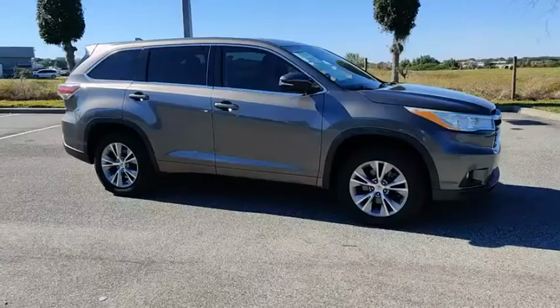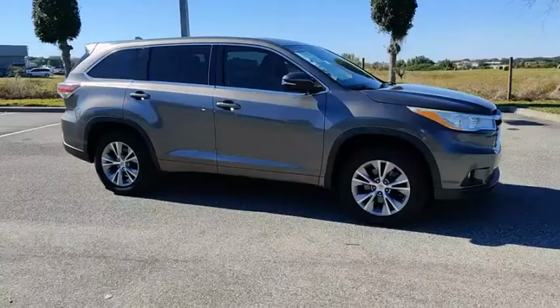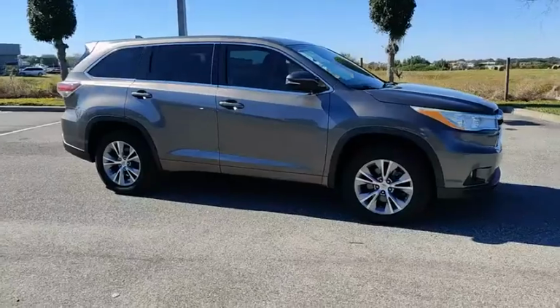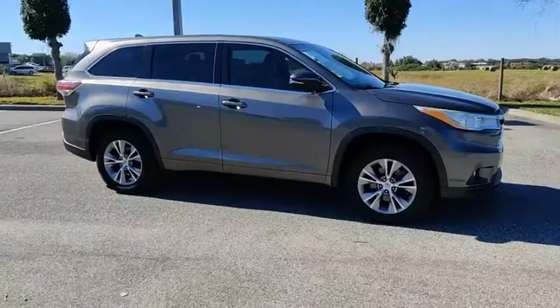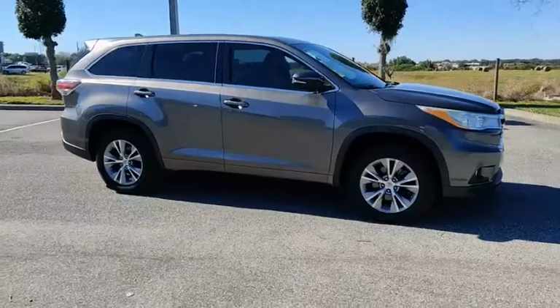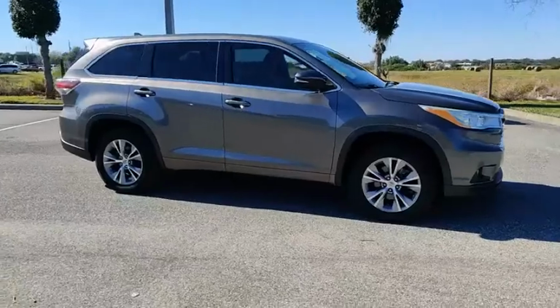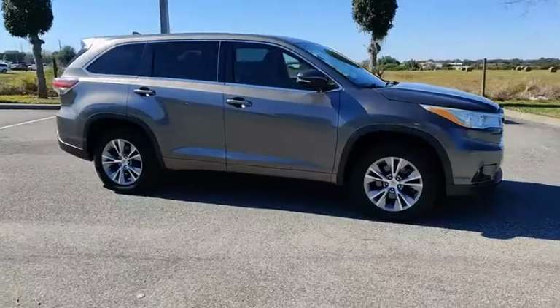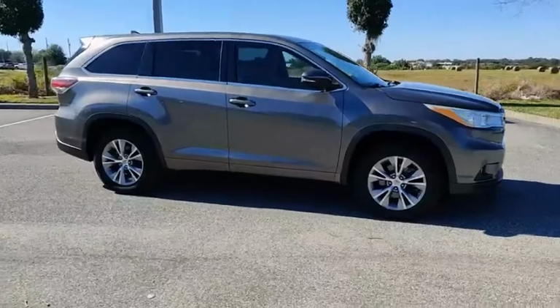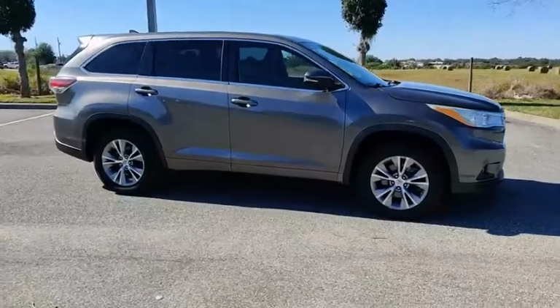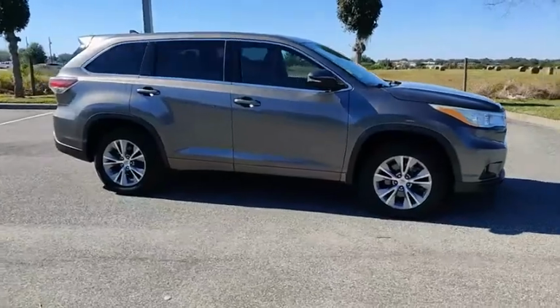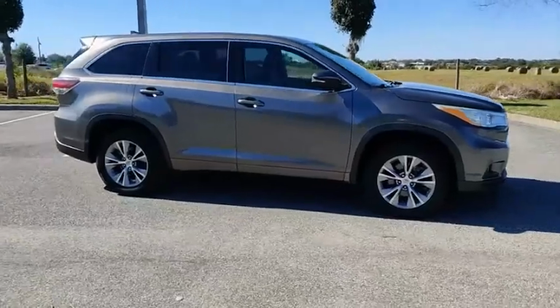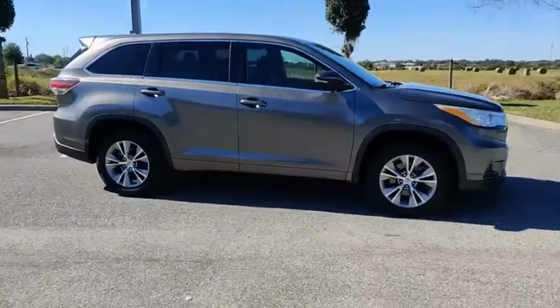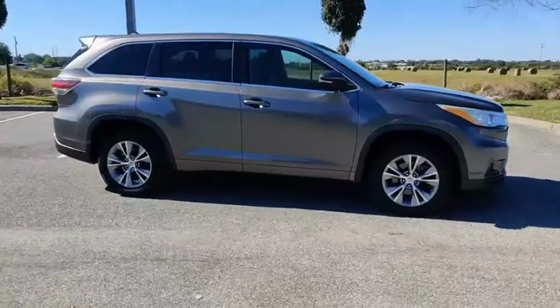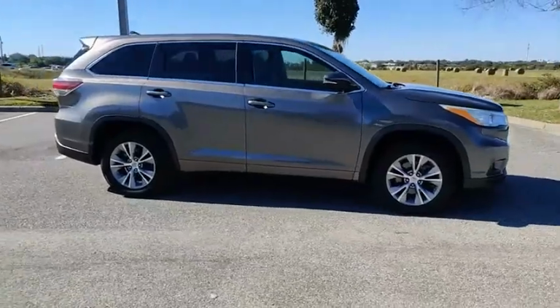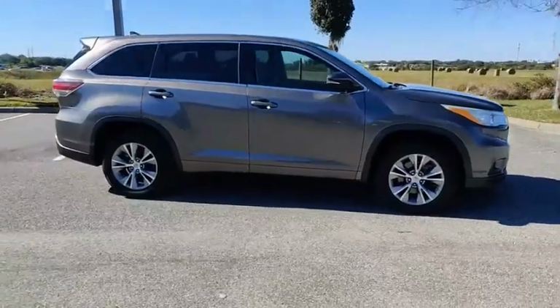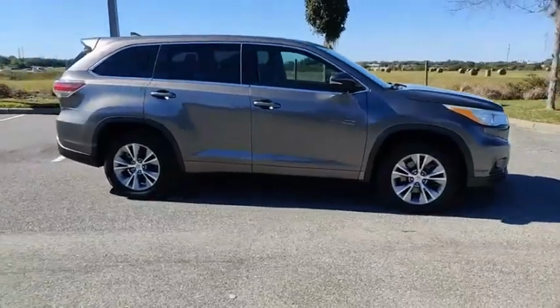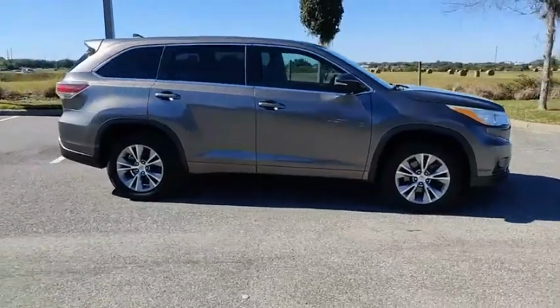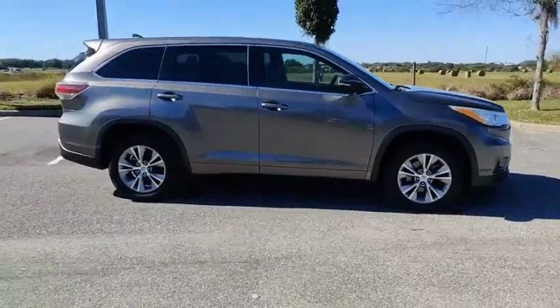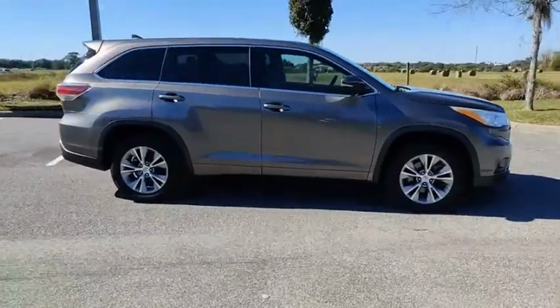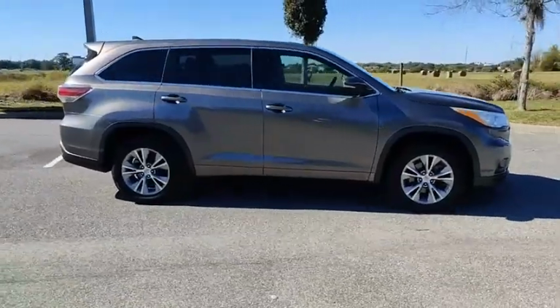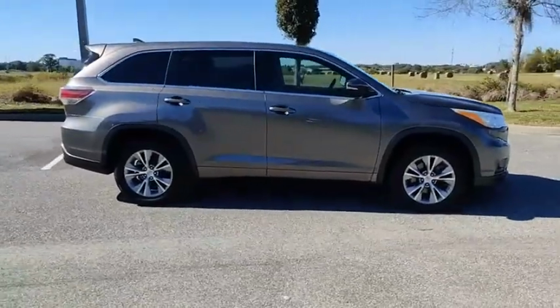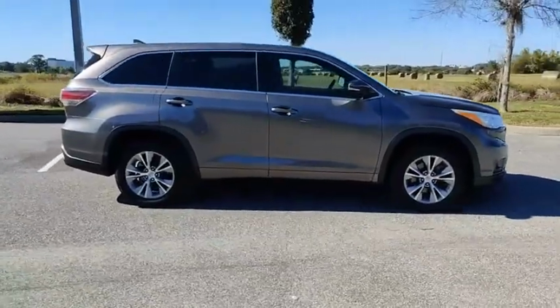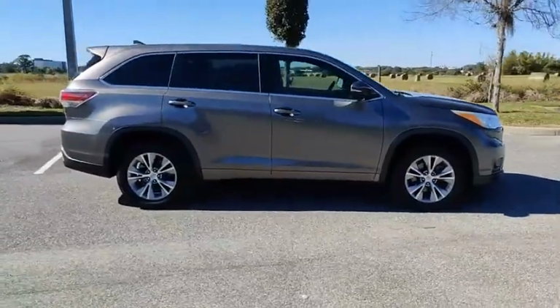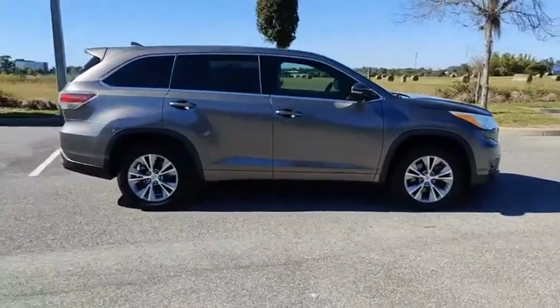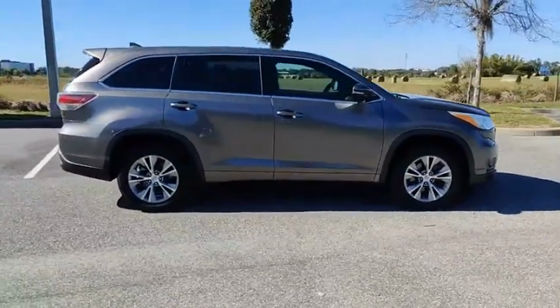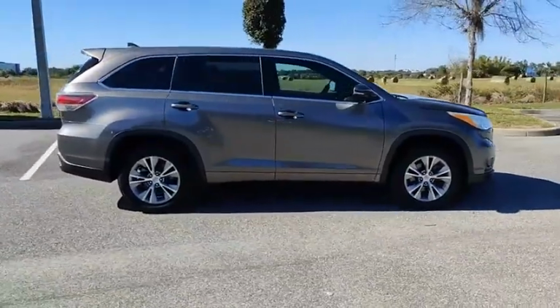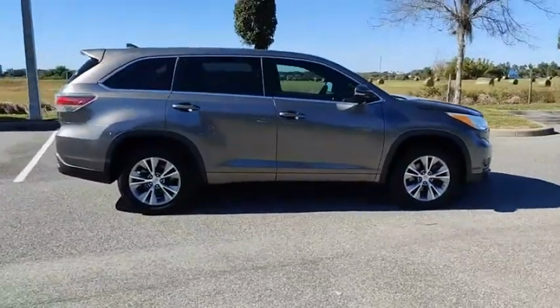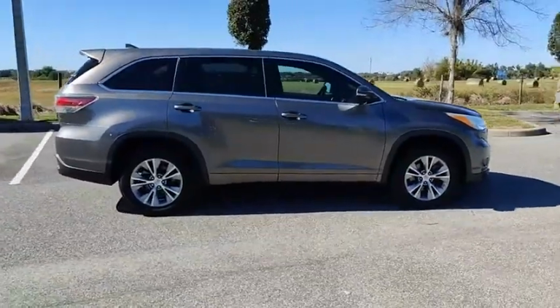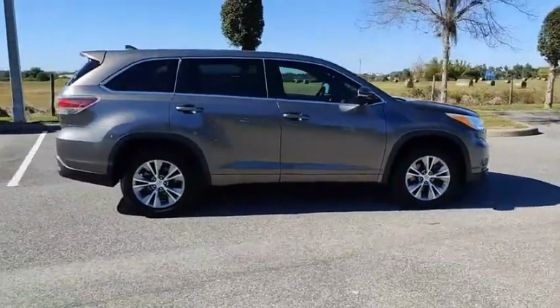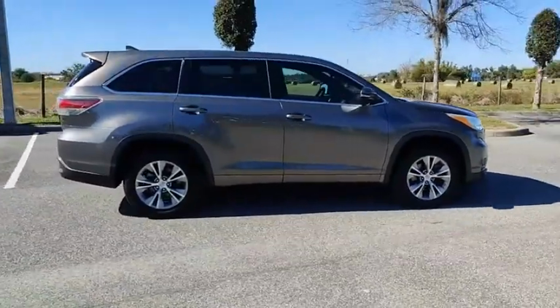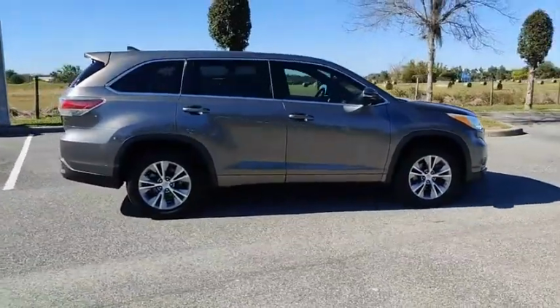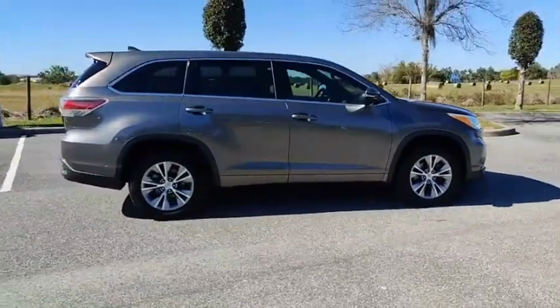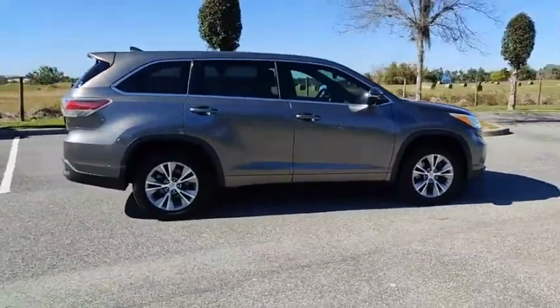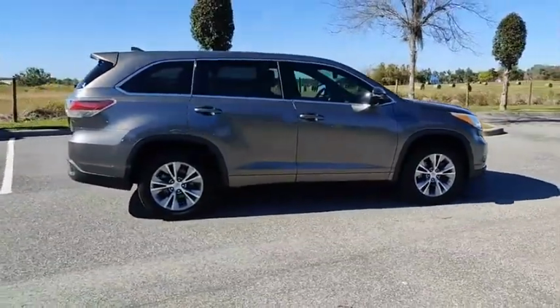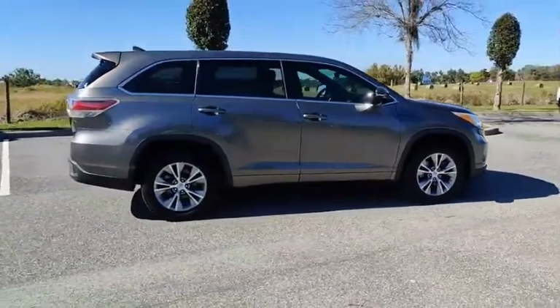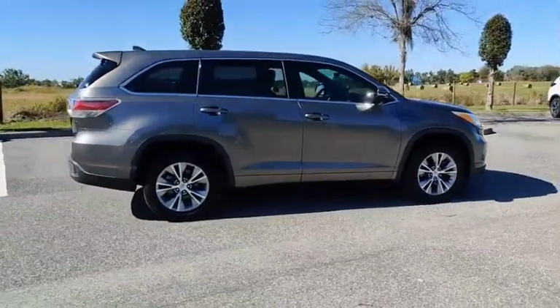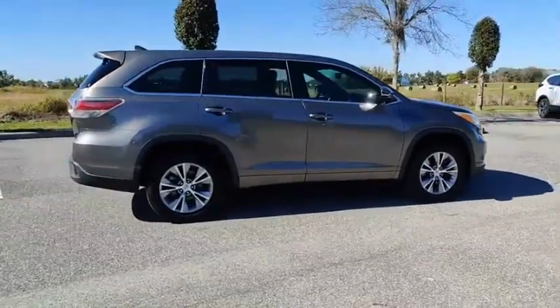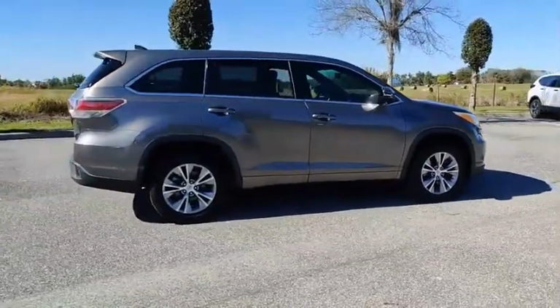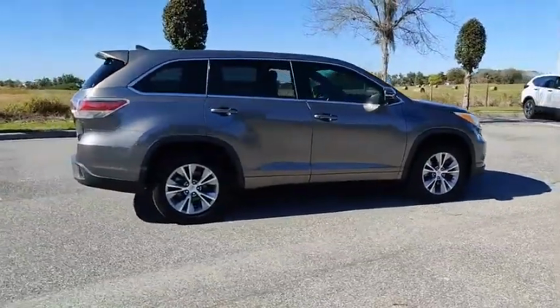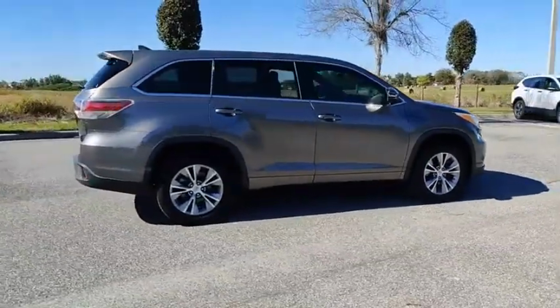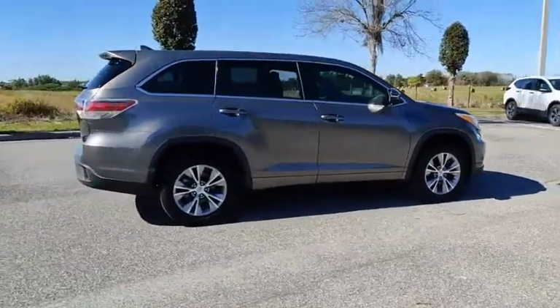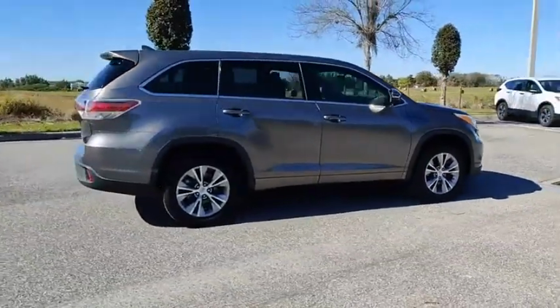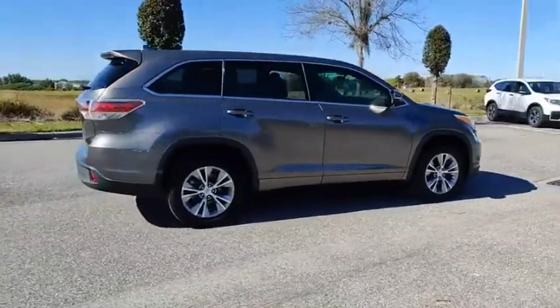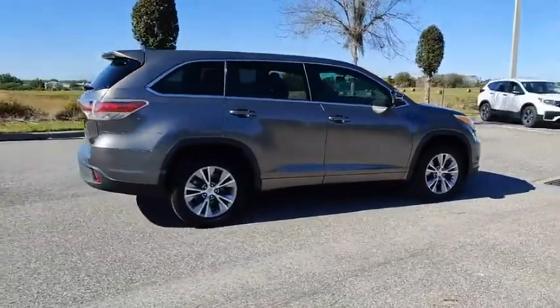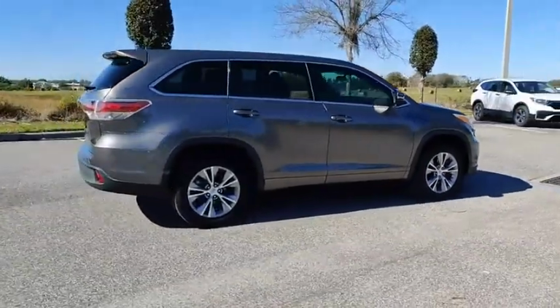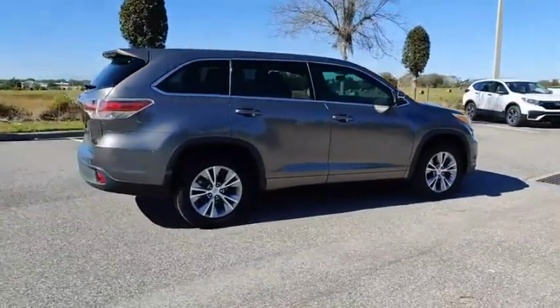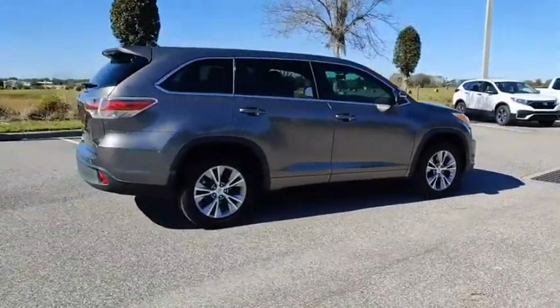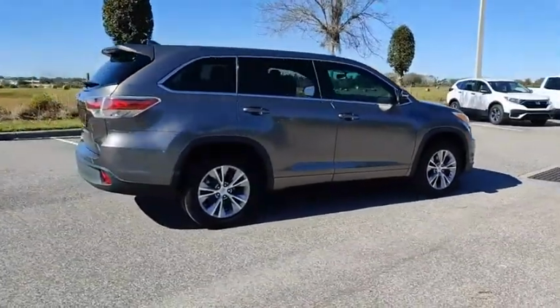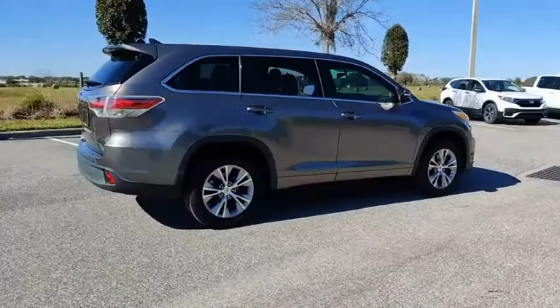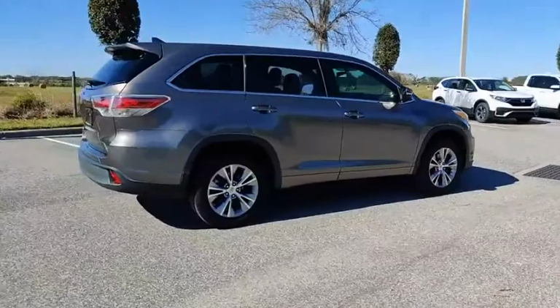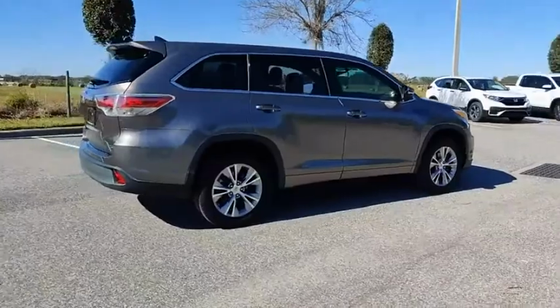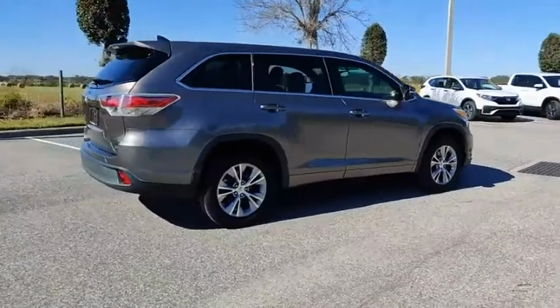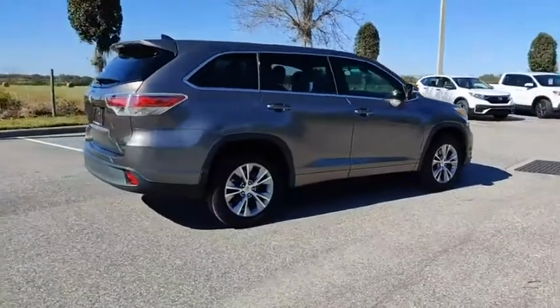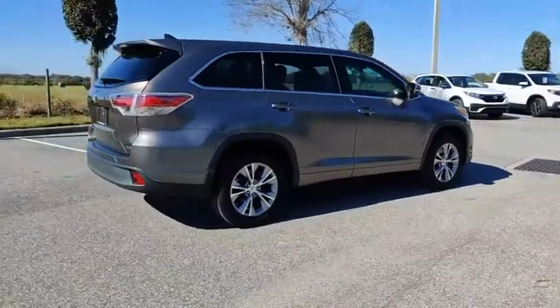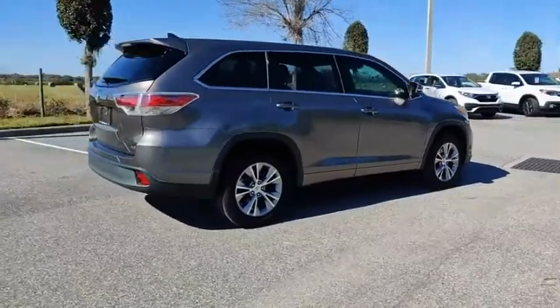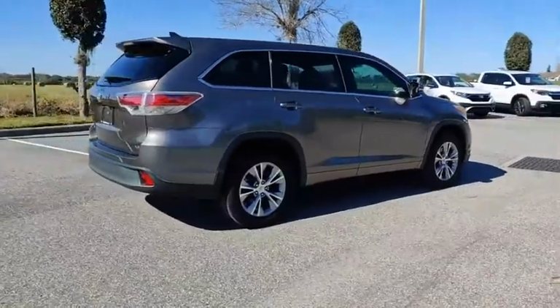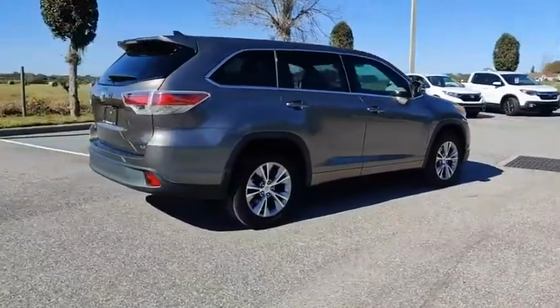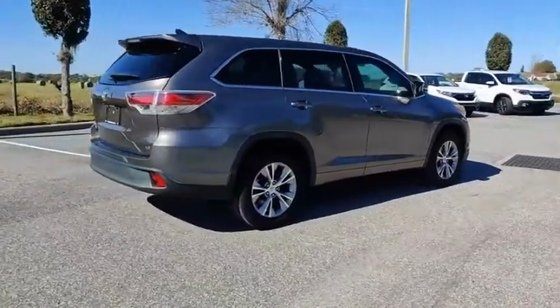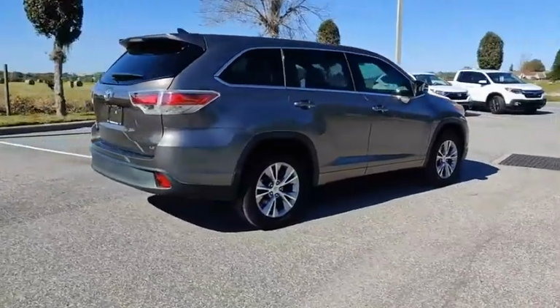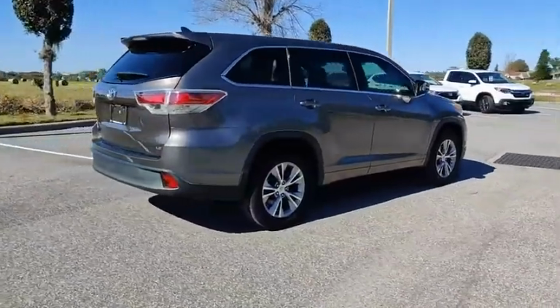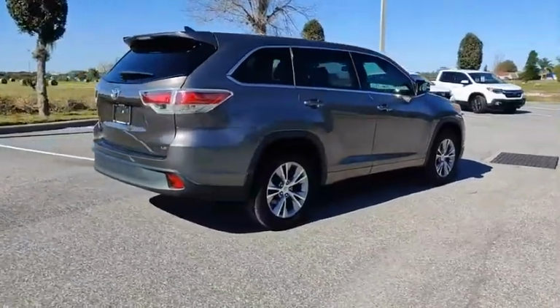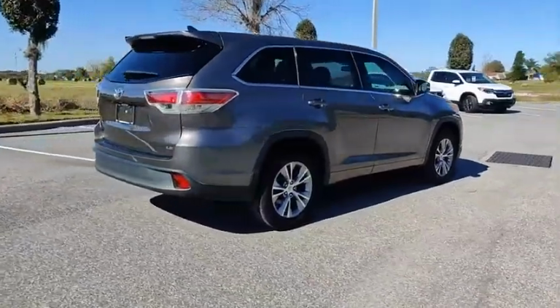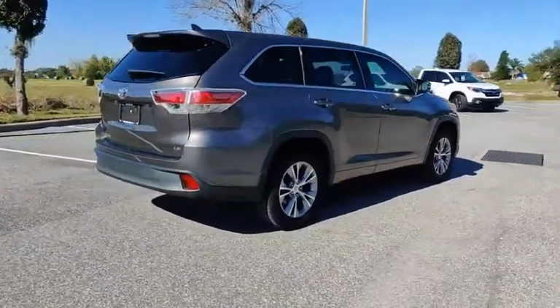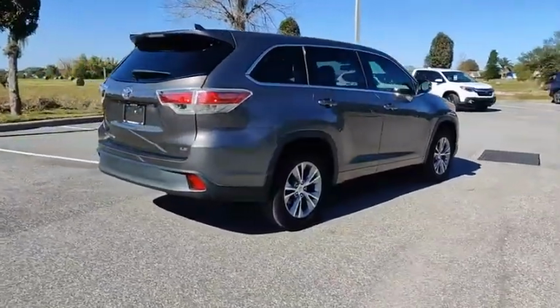You are going to love the 2014 Highlander. The Highlander is the SUV that's thought of everything.